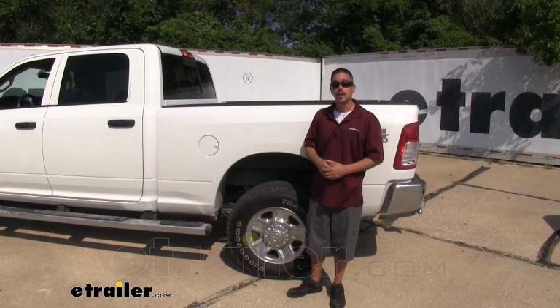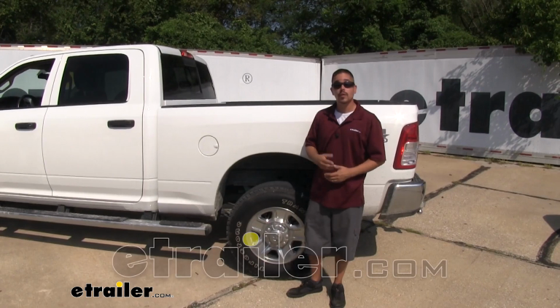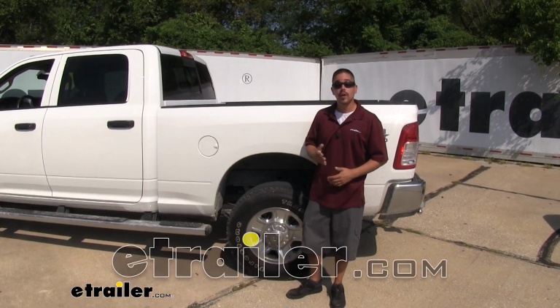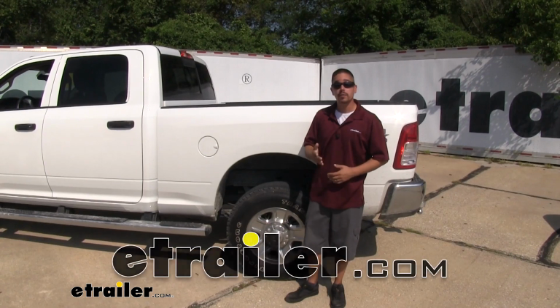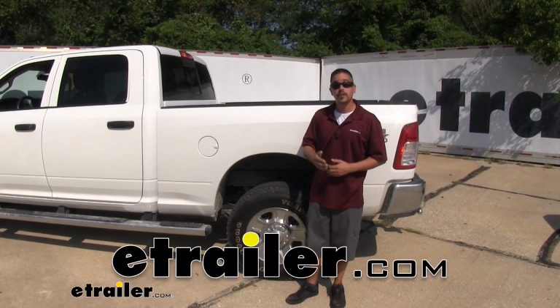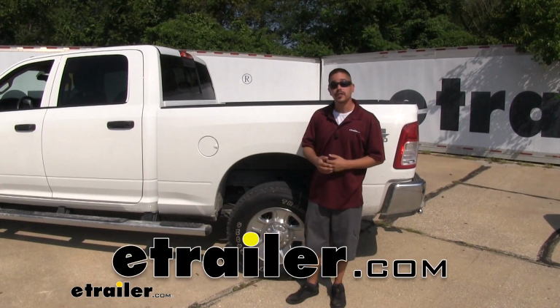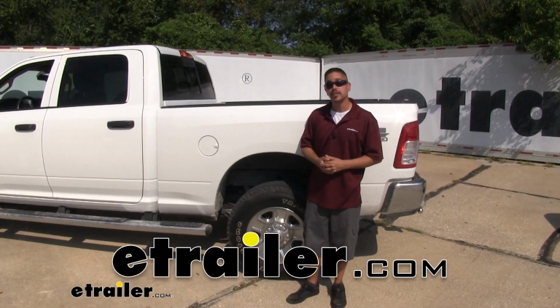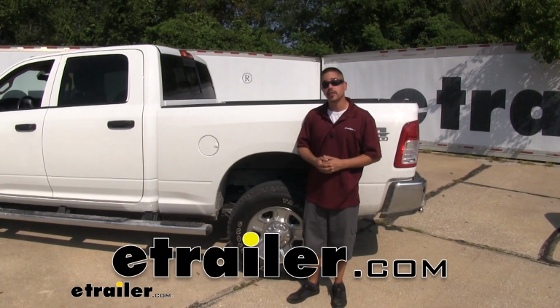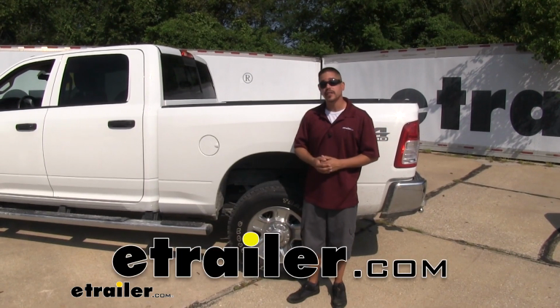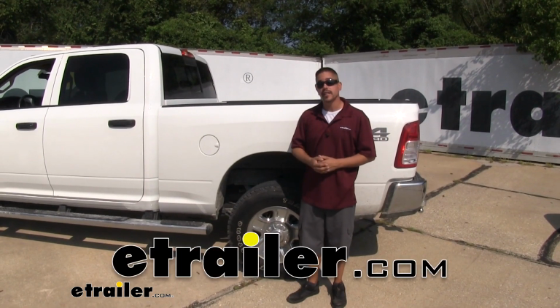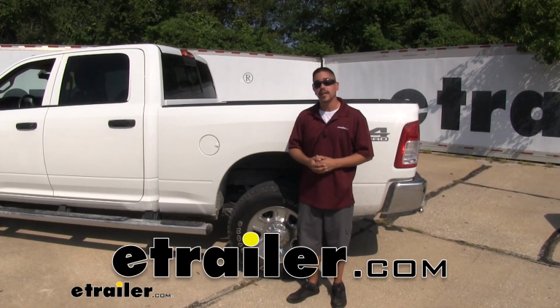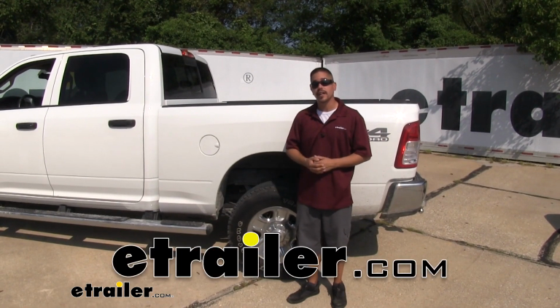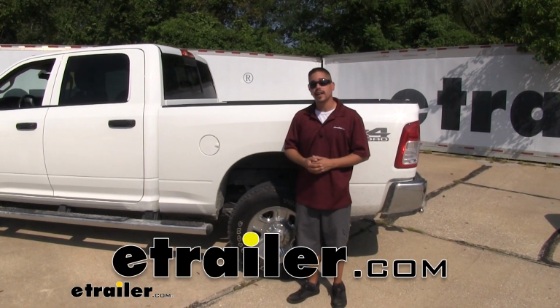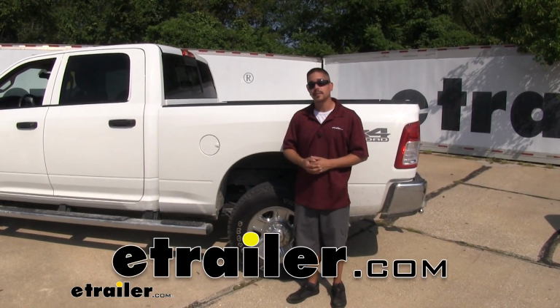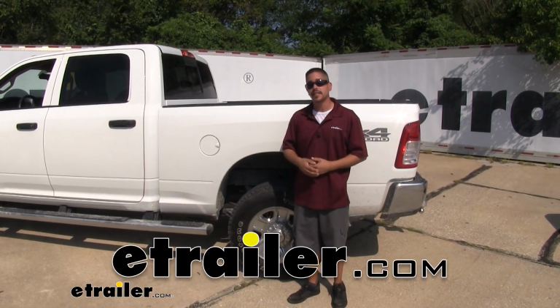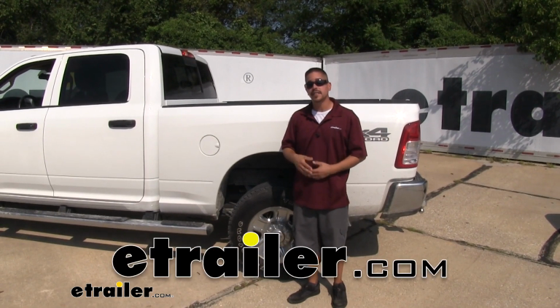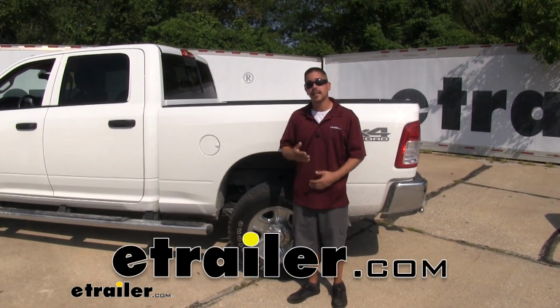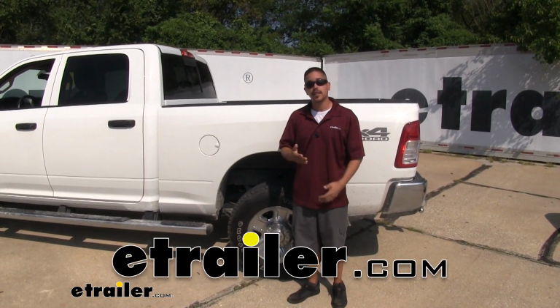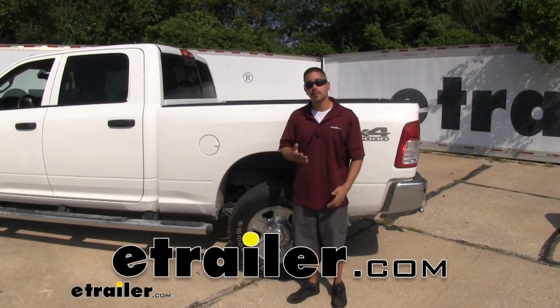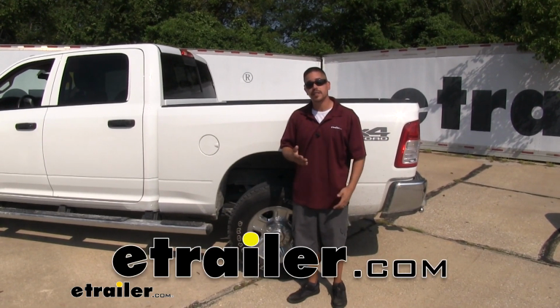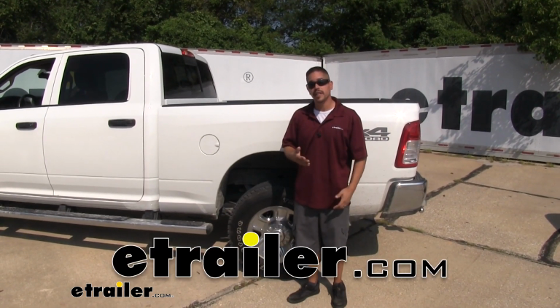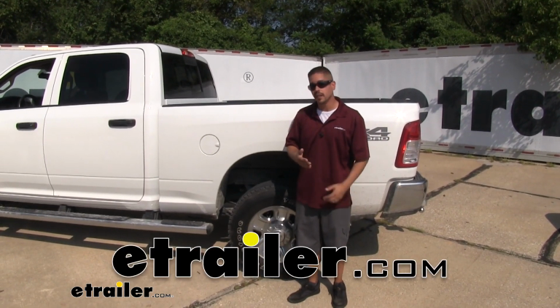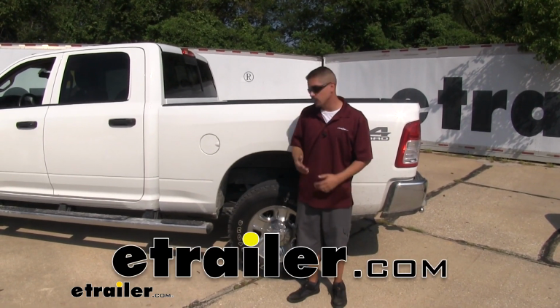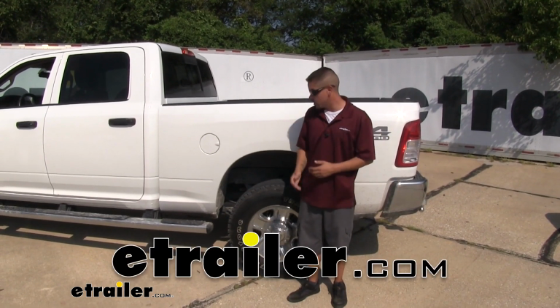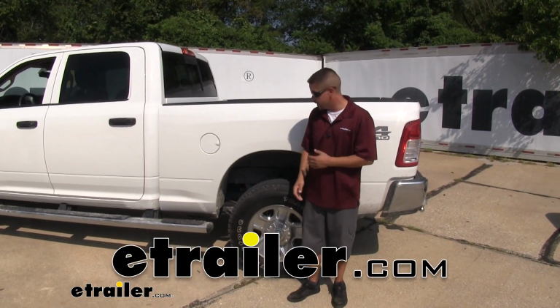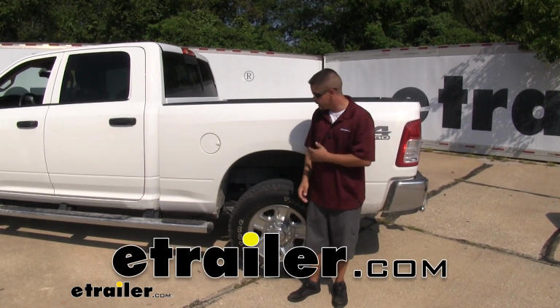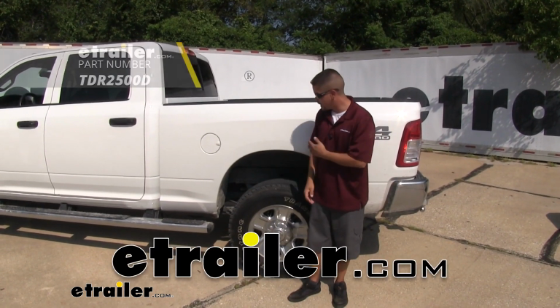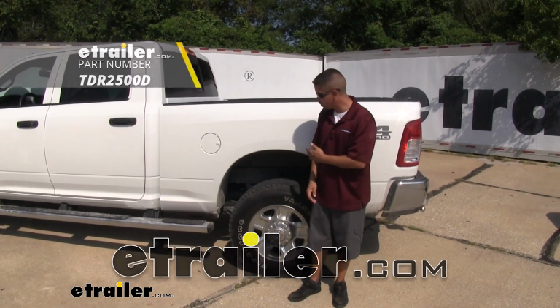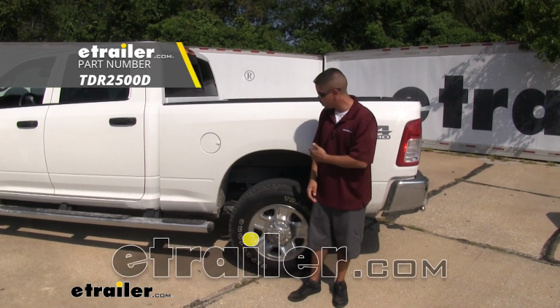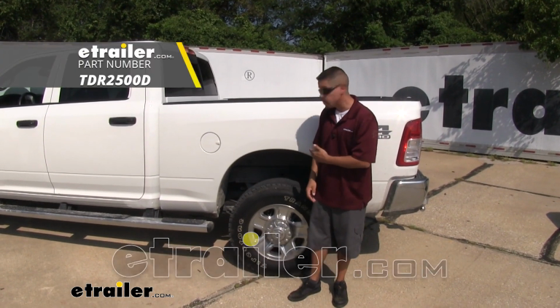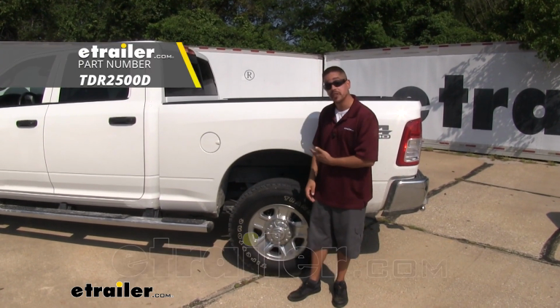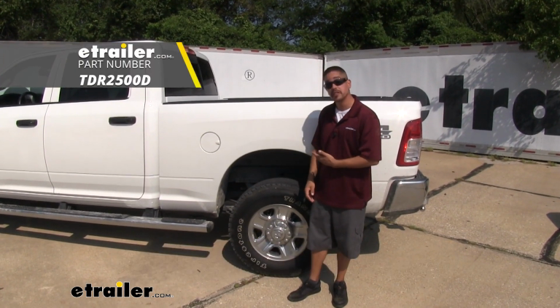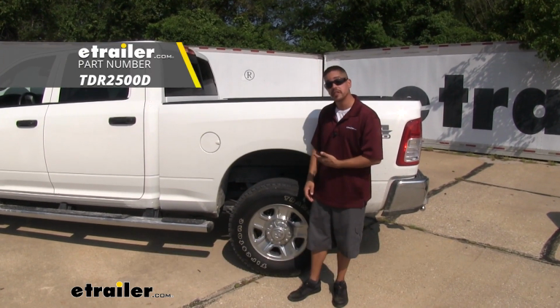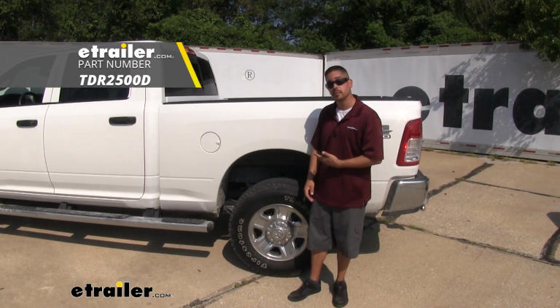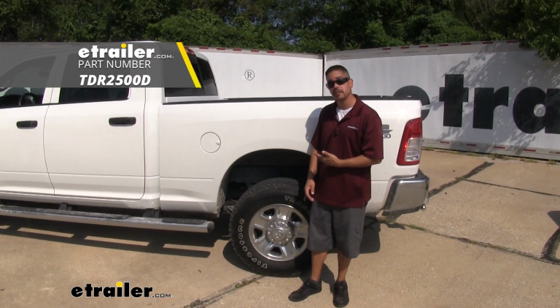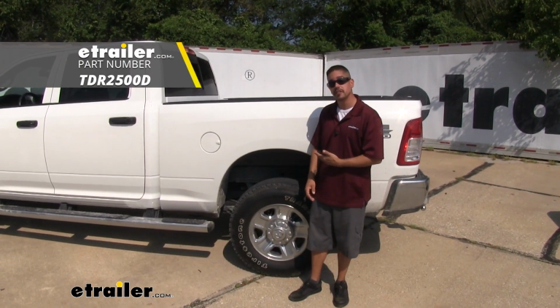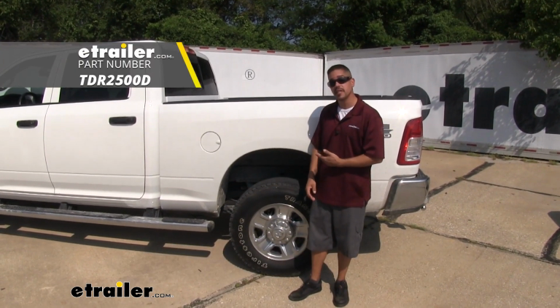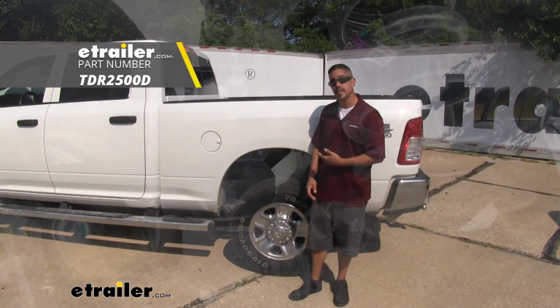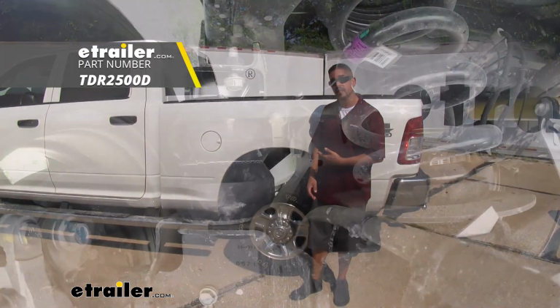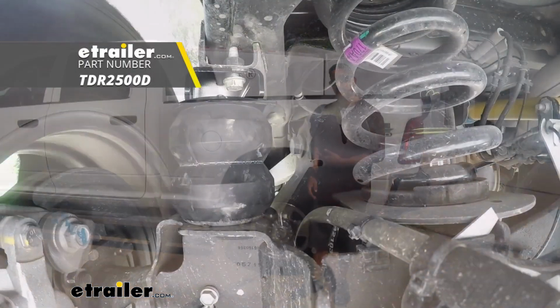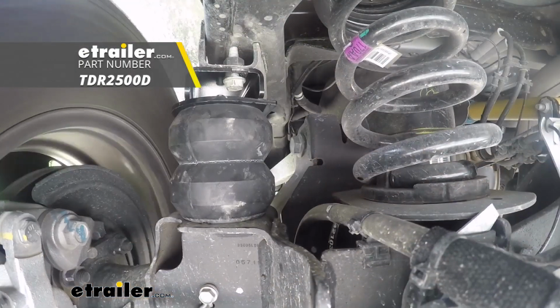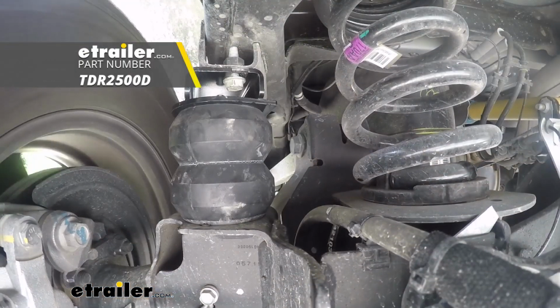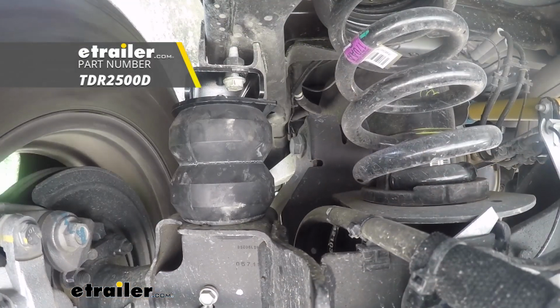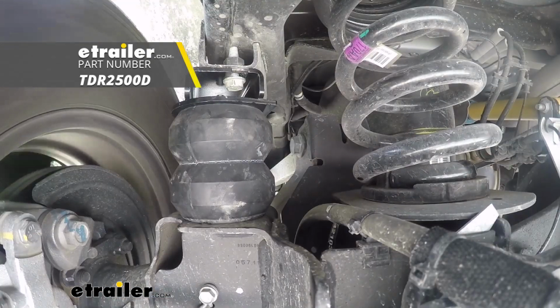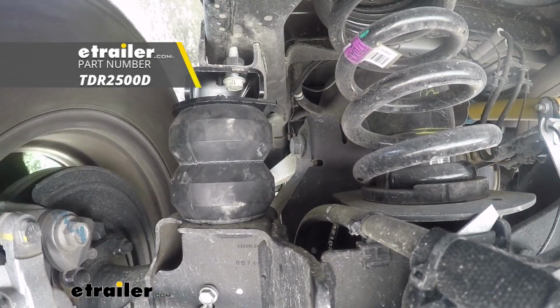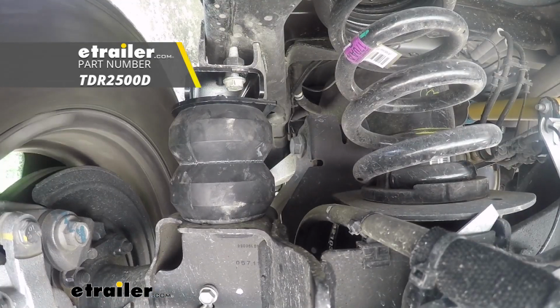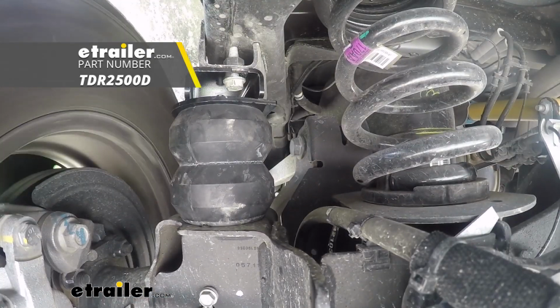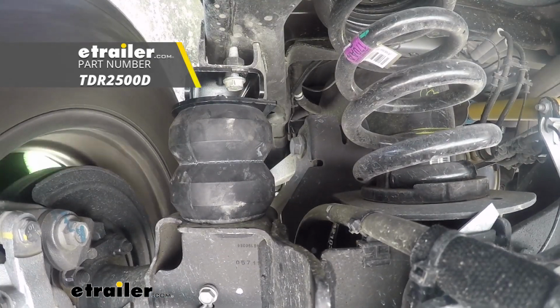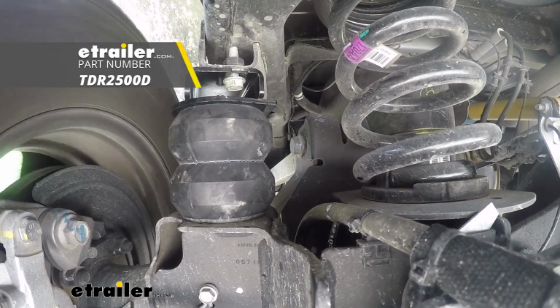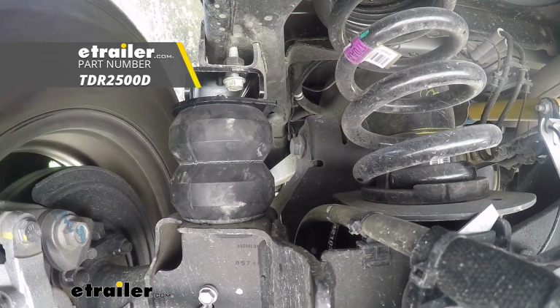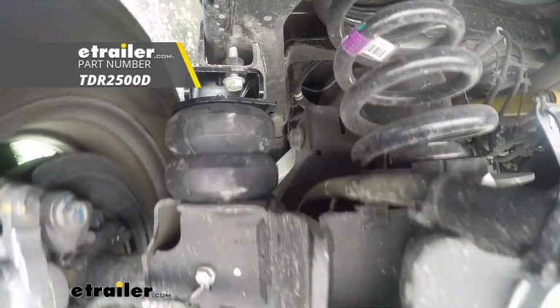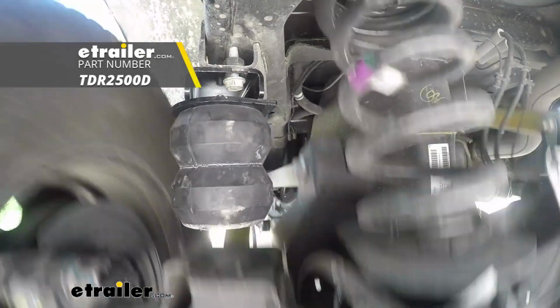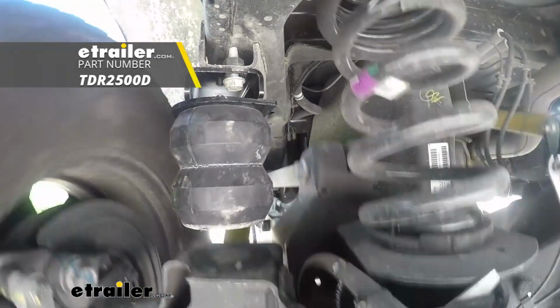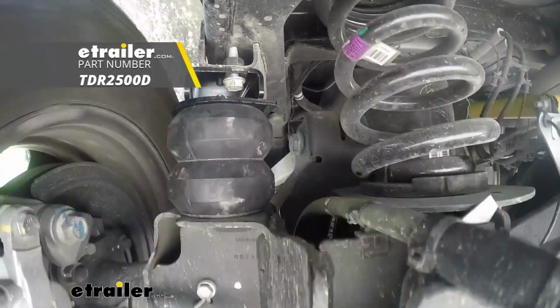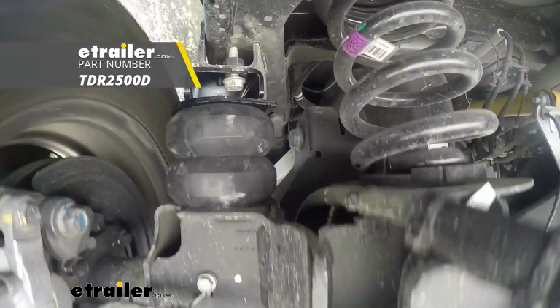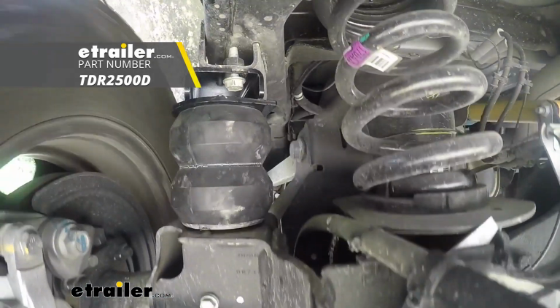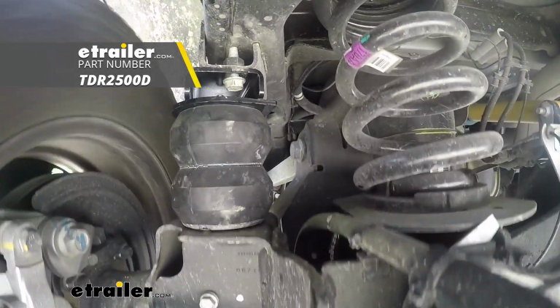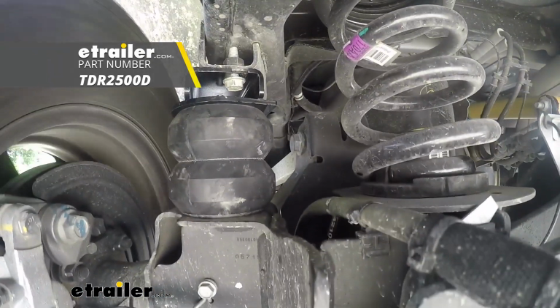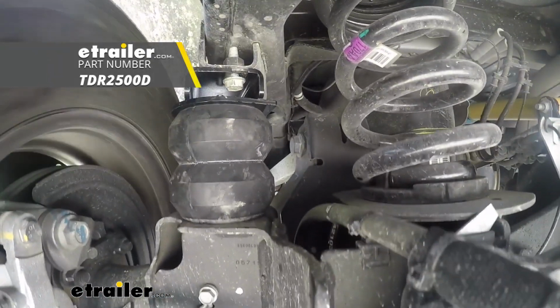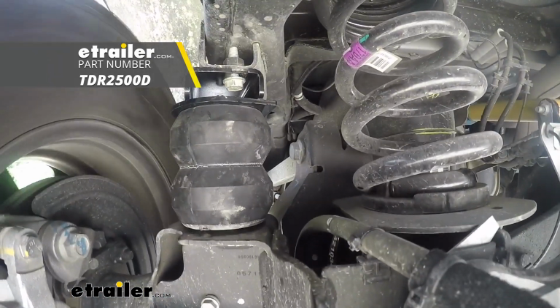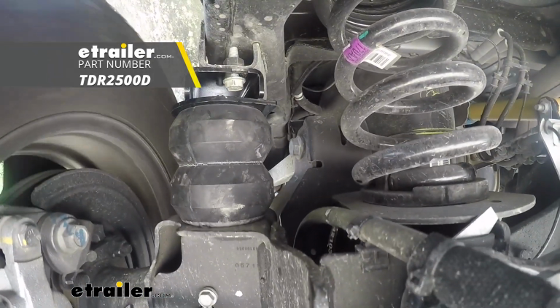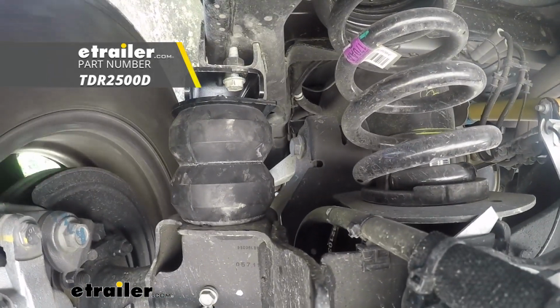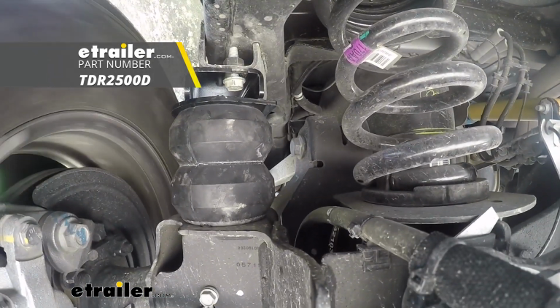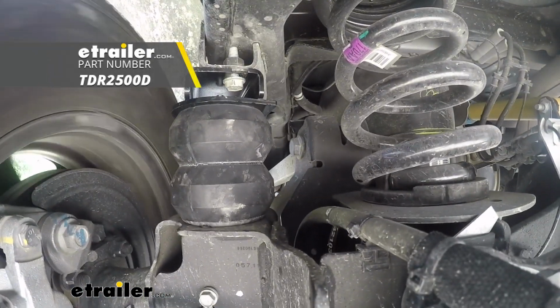Rob here at eTrailer.com, and today we're going to be taking a look at the Timbren rear suspension enhancement system on our 2019 RAM 2500.